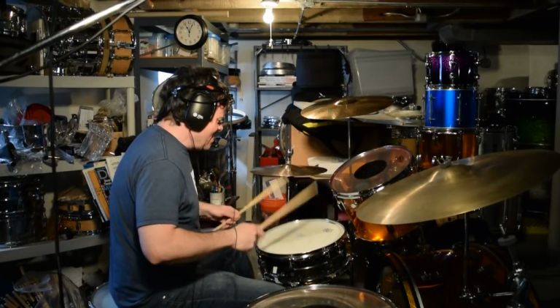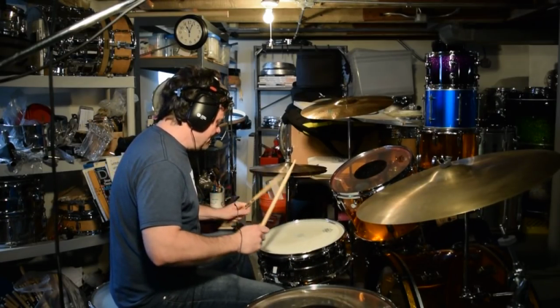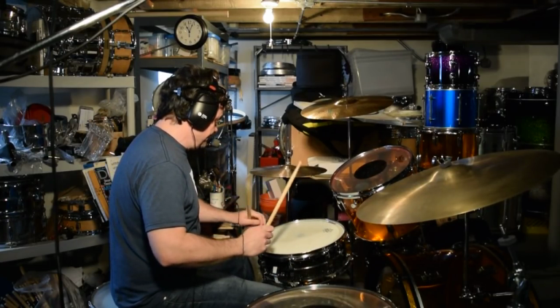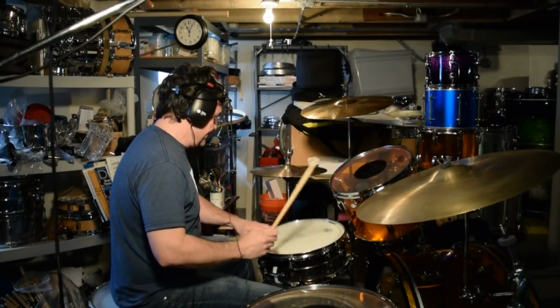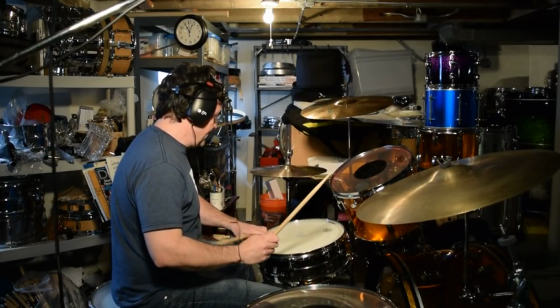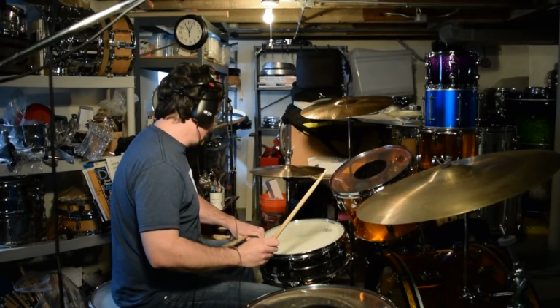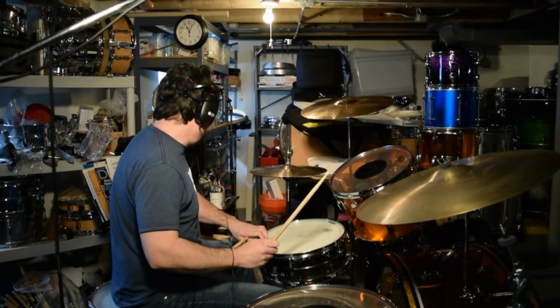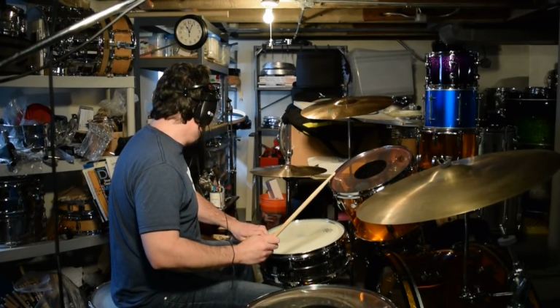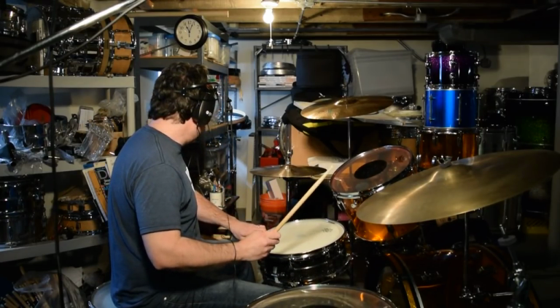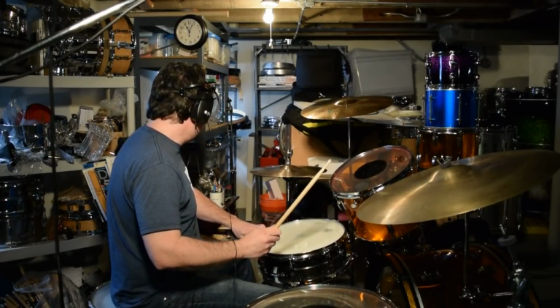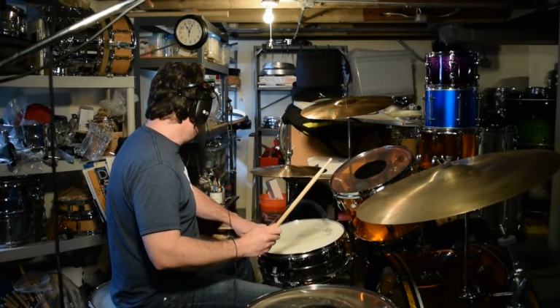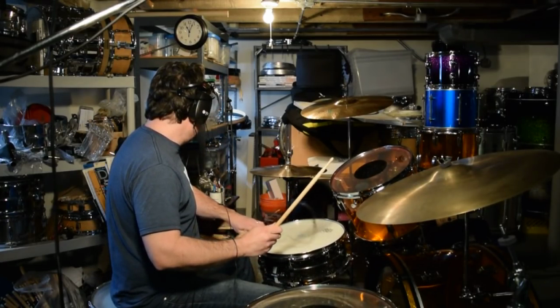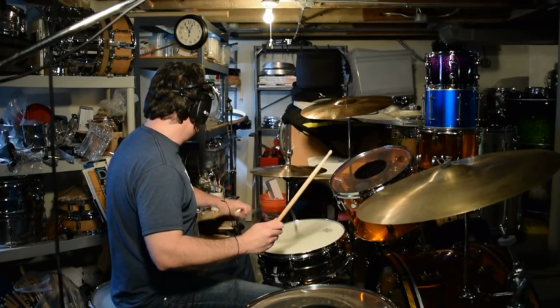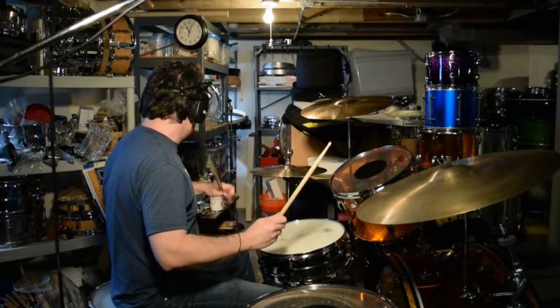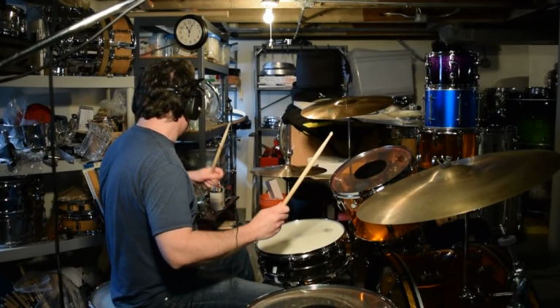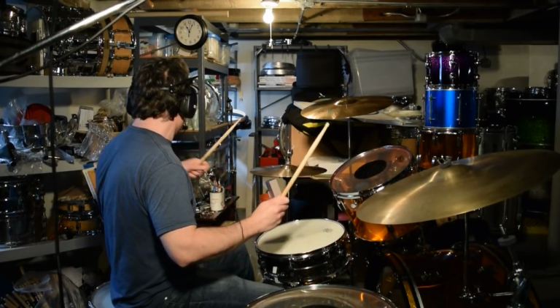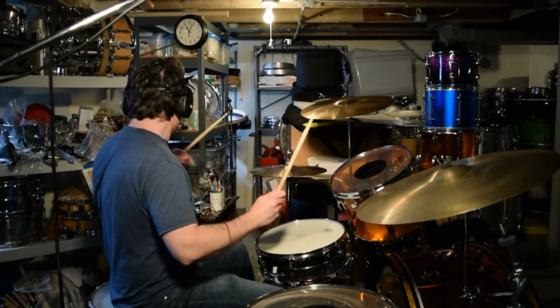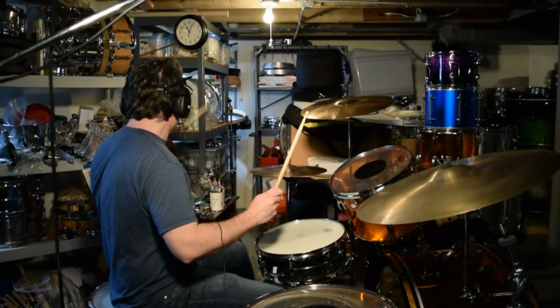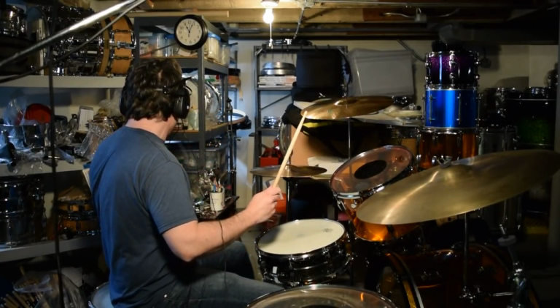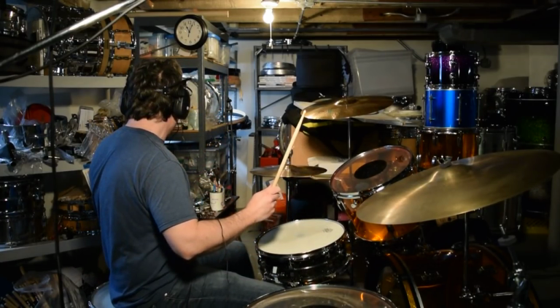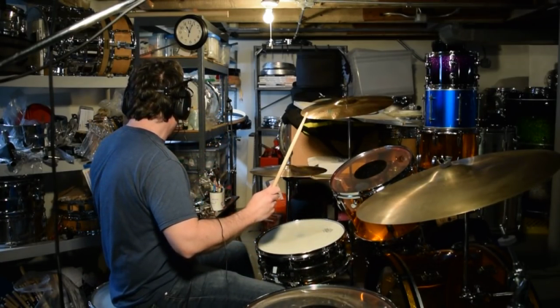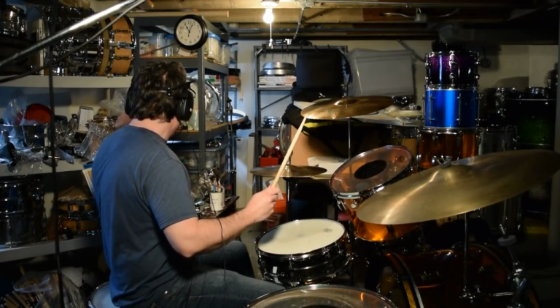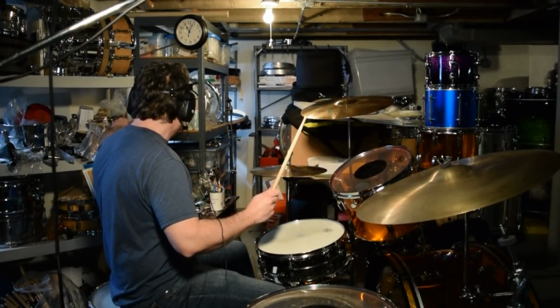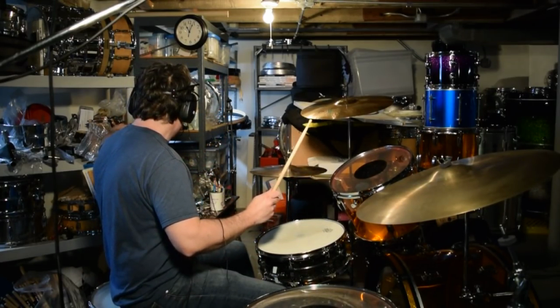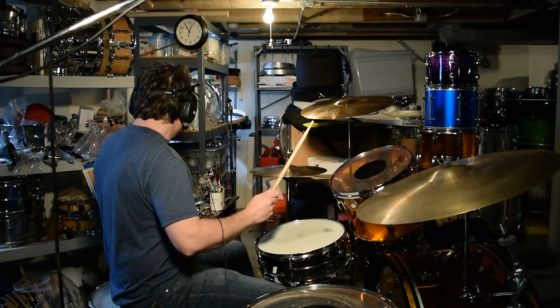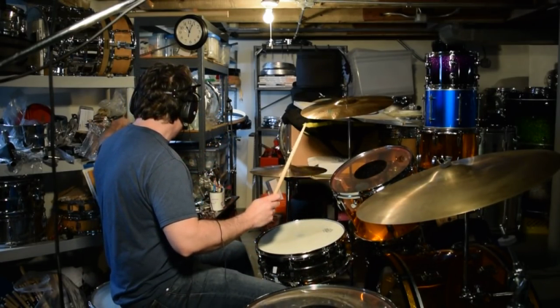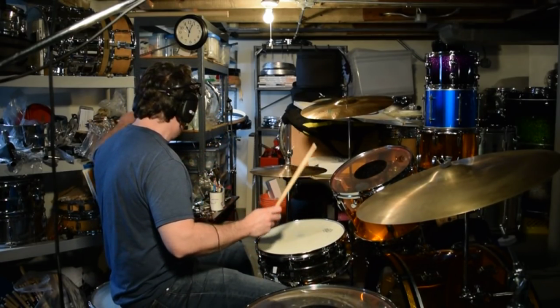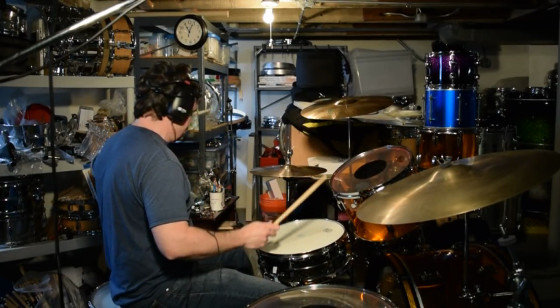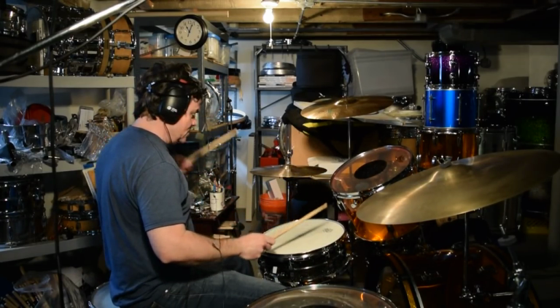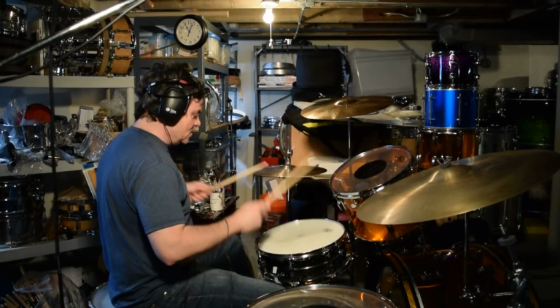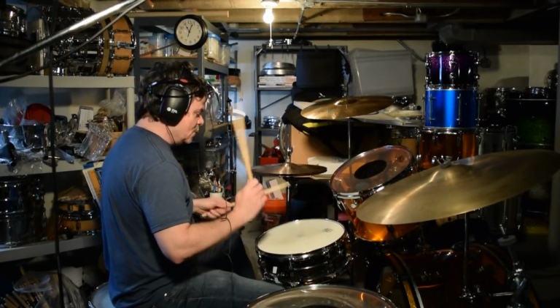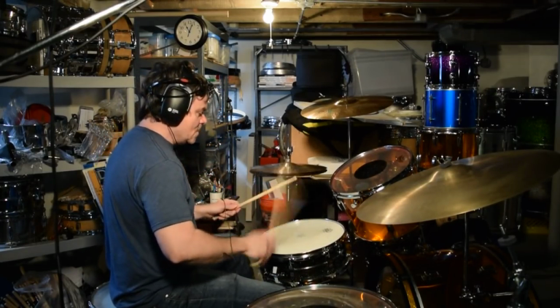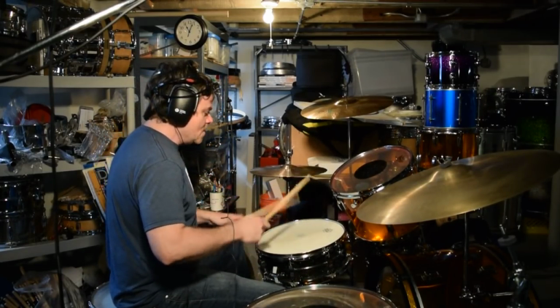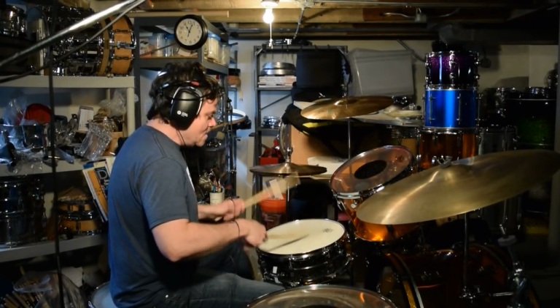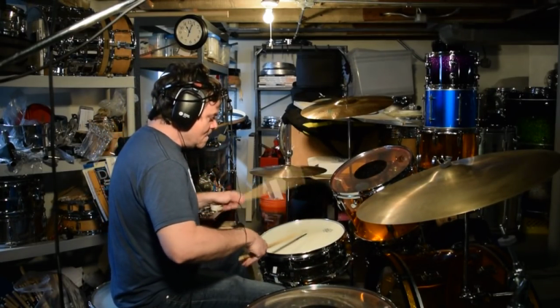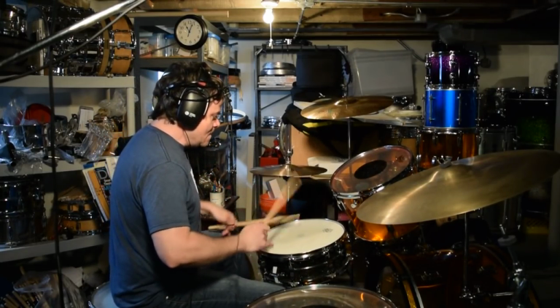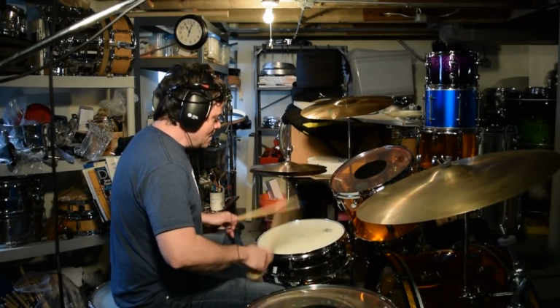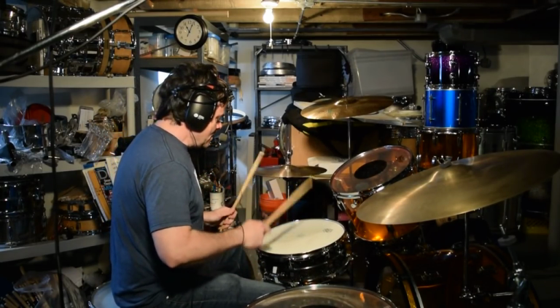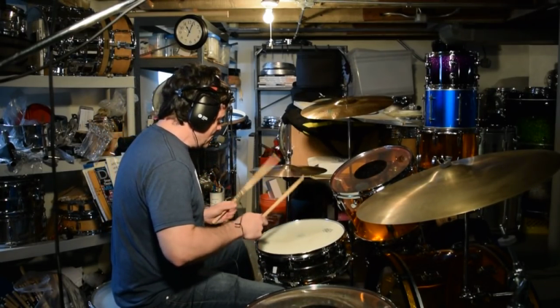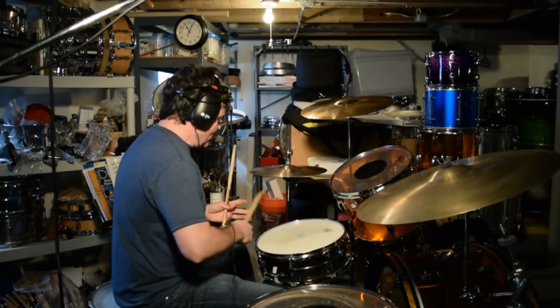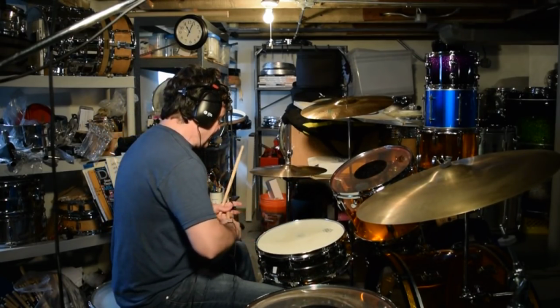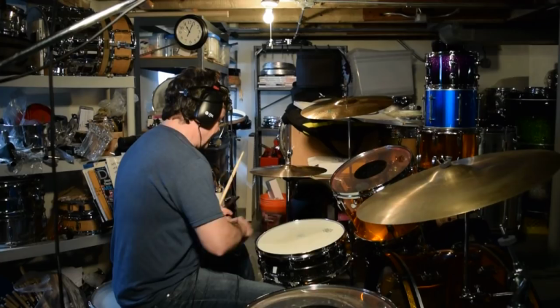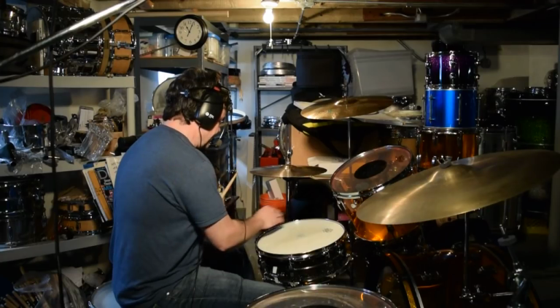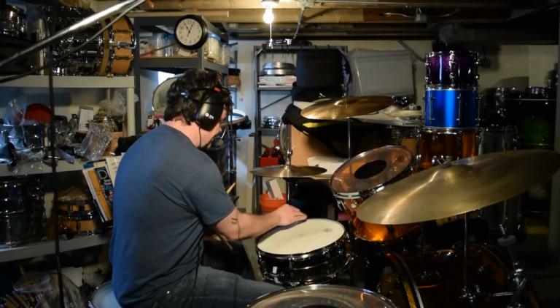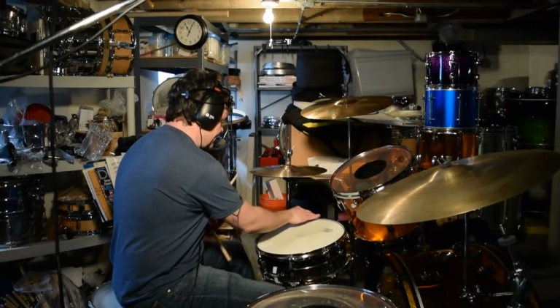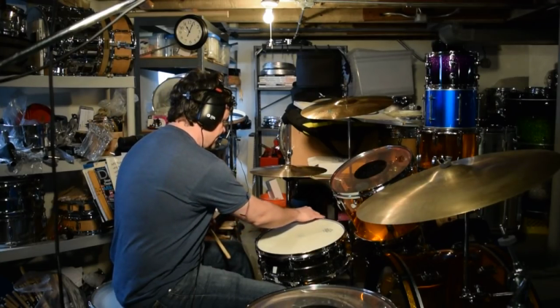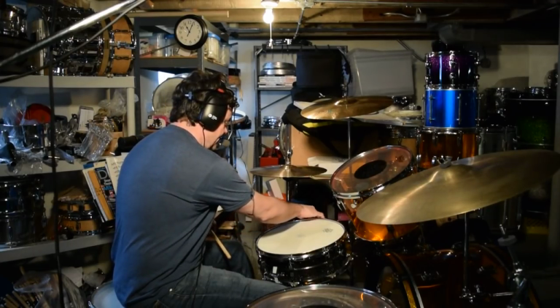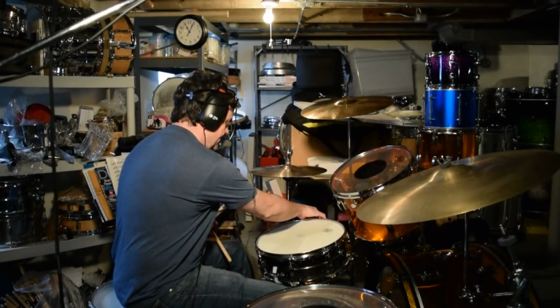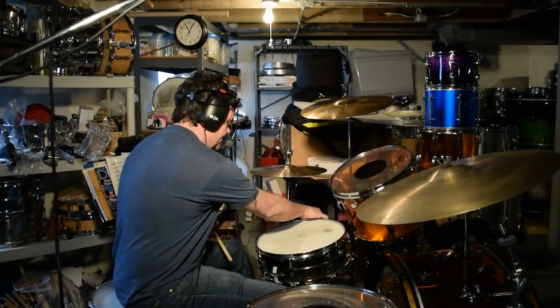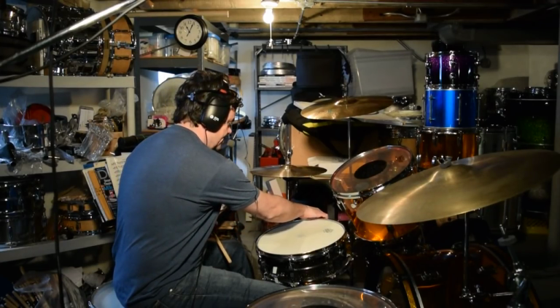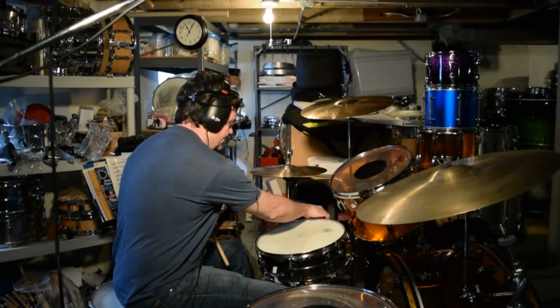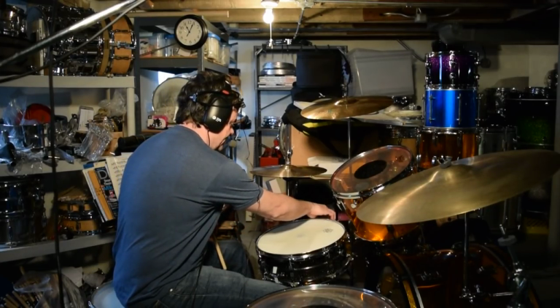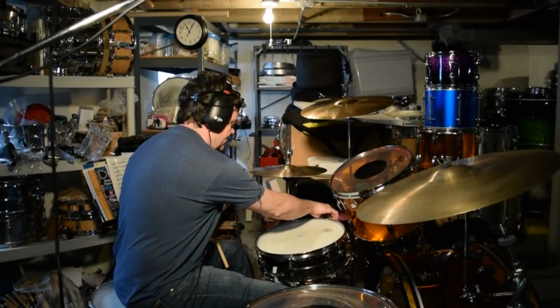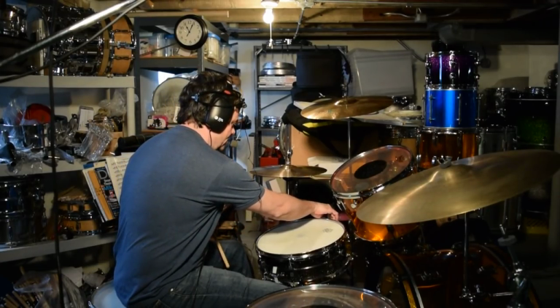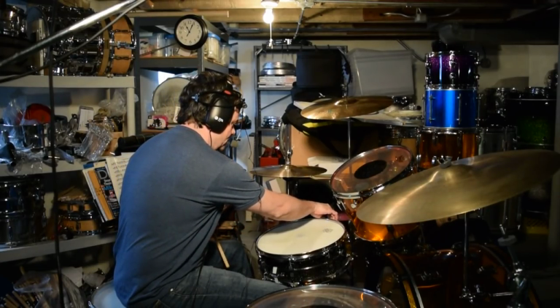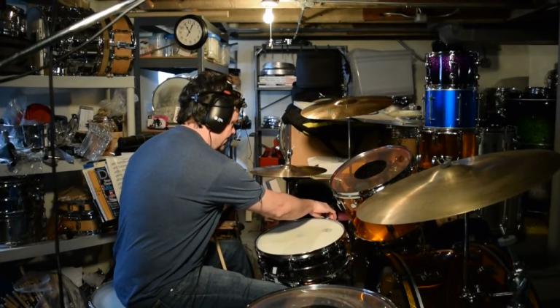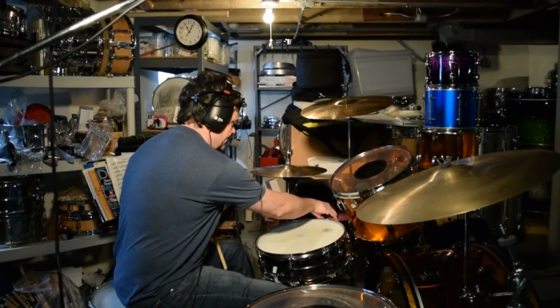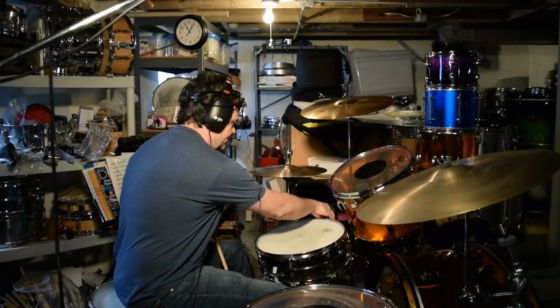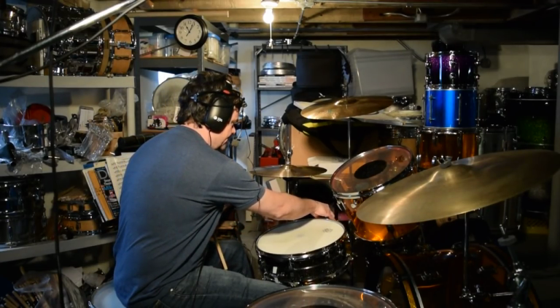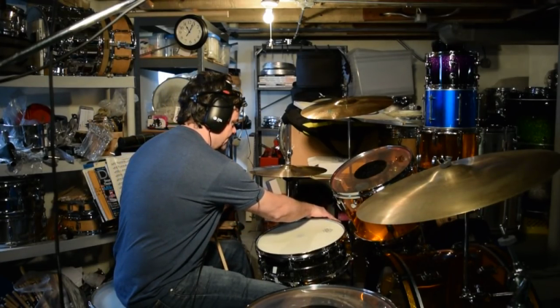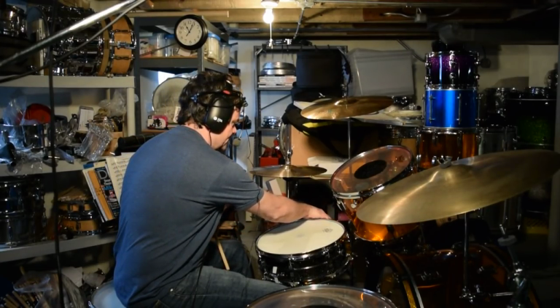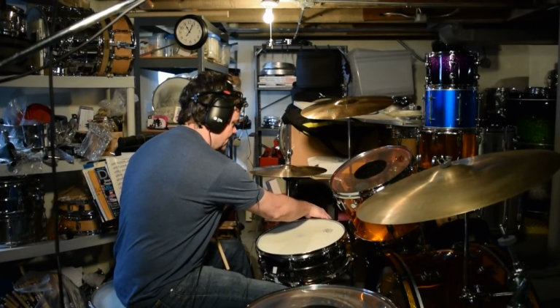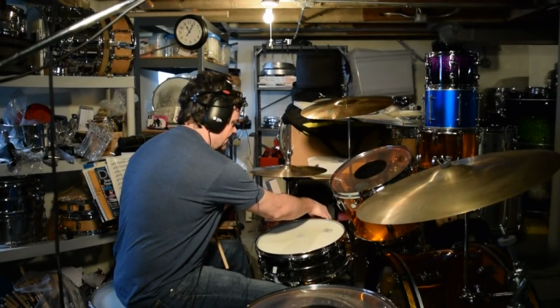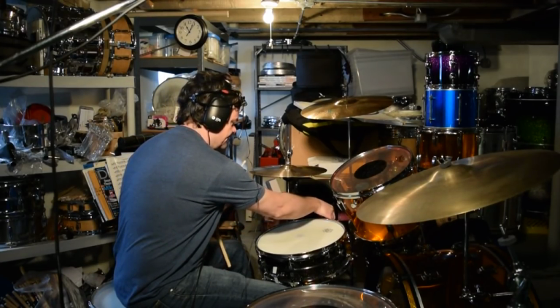I forget I left it on — I gotta get the snares. I don't know why I totally turned those off.